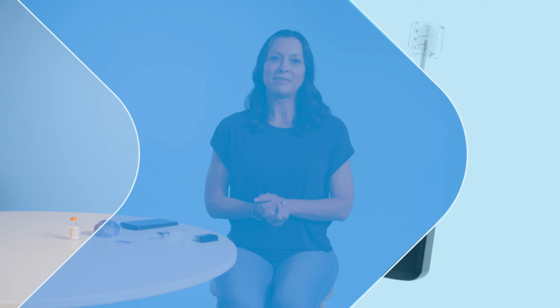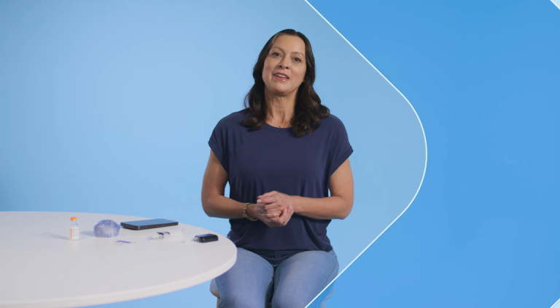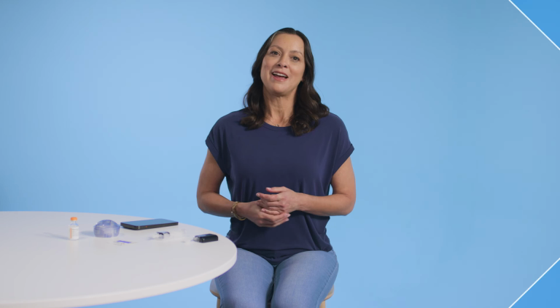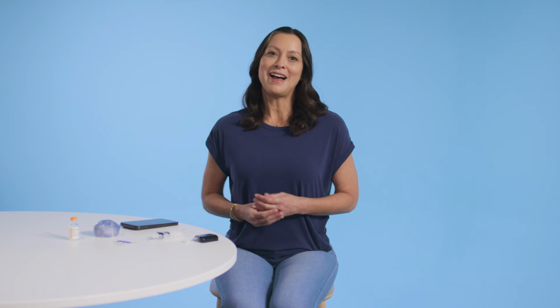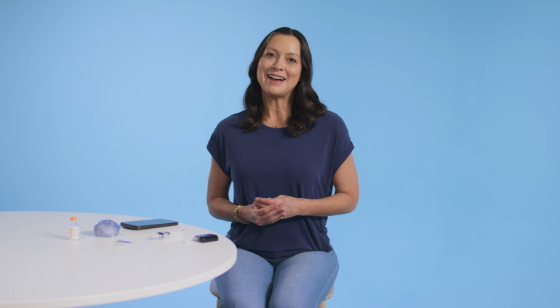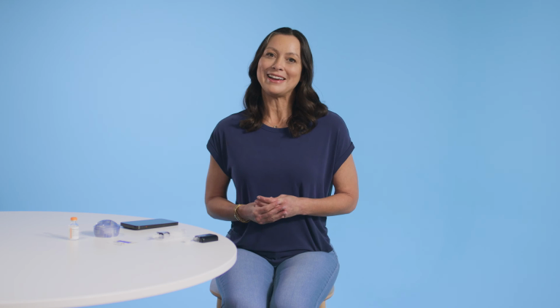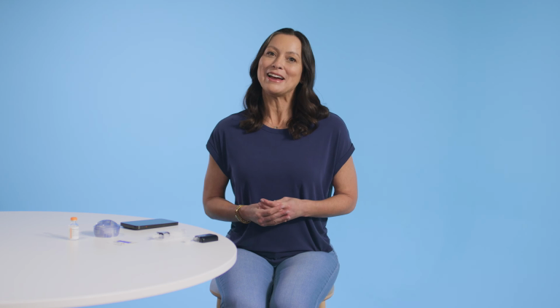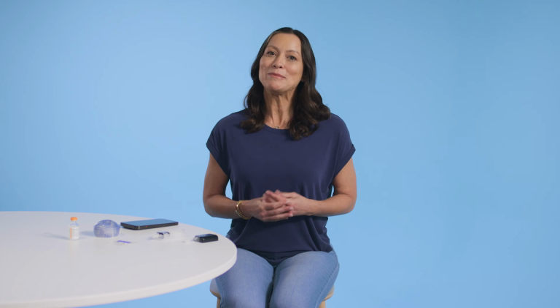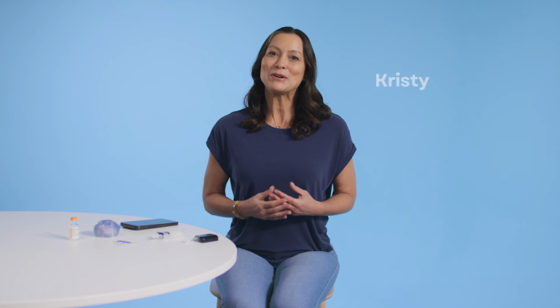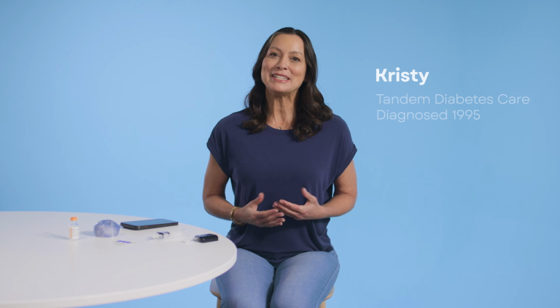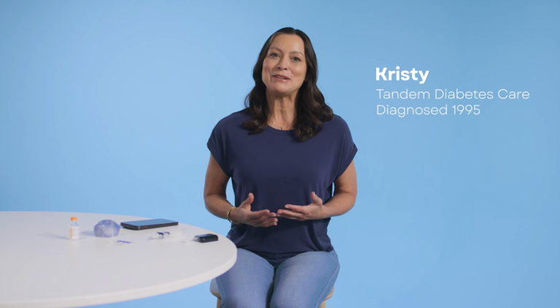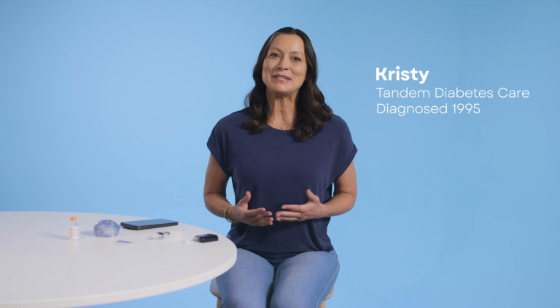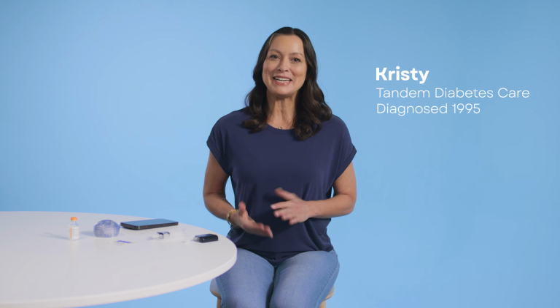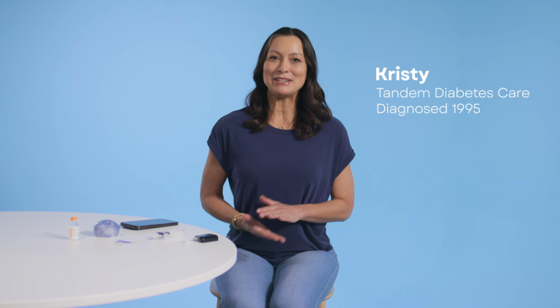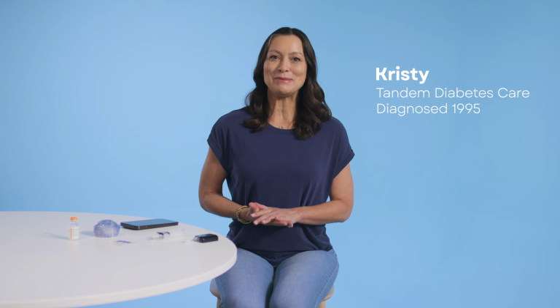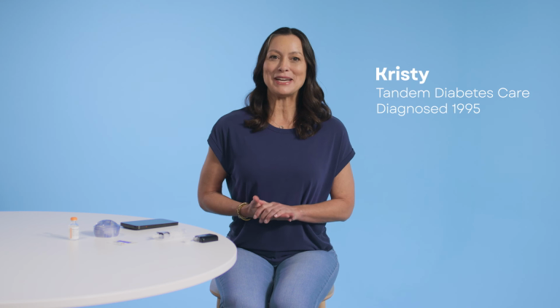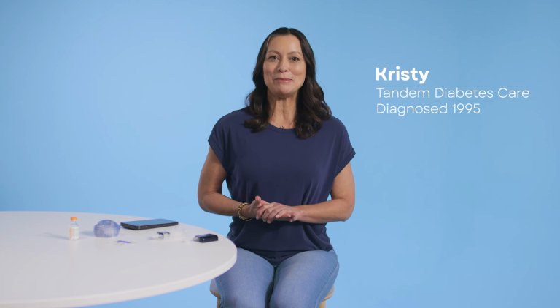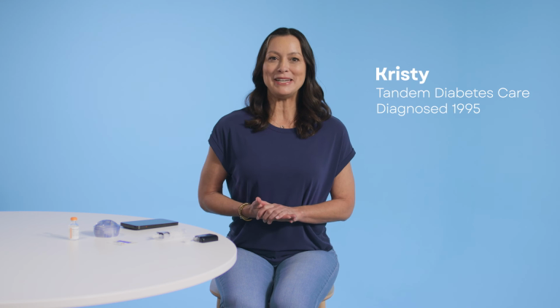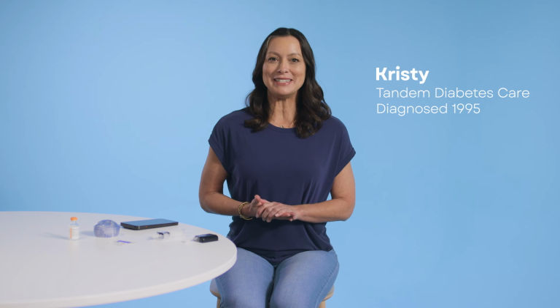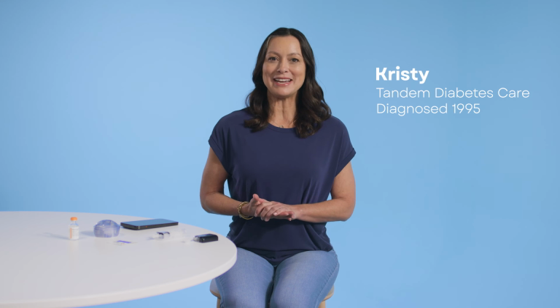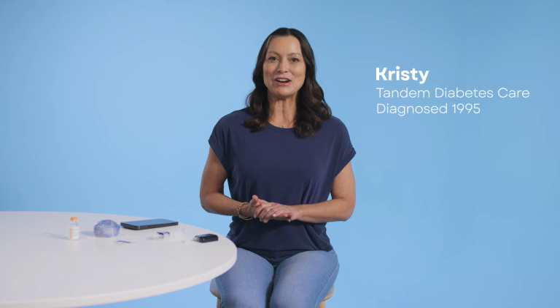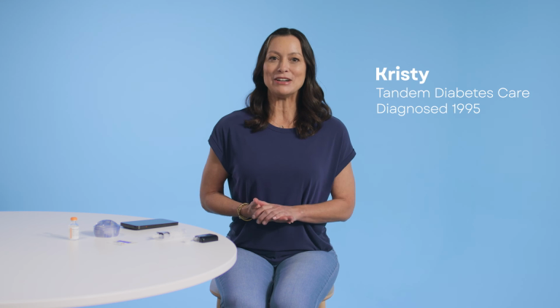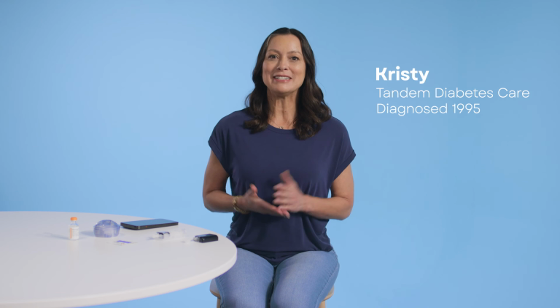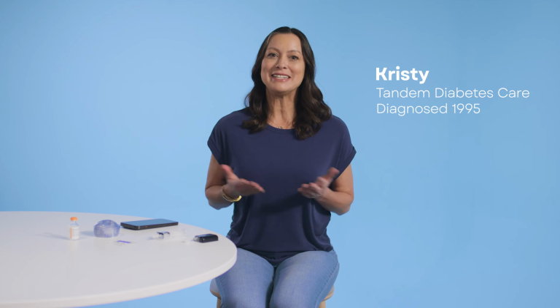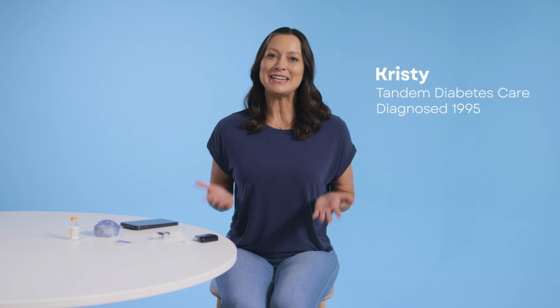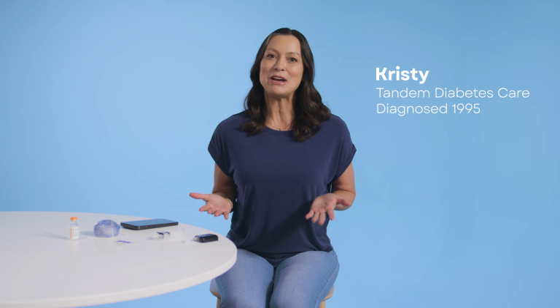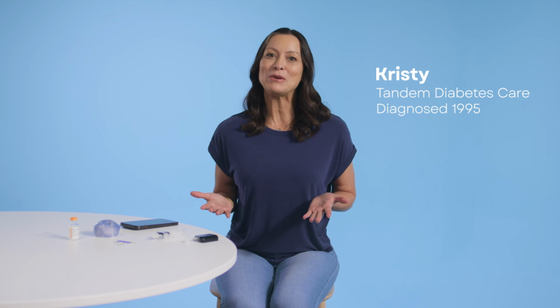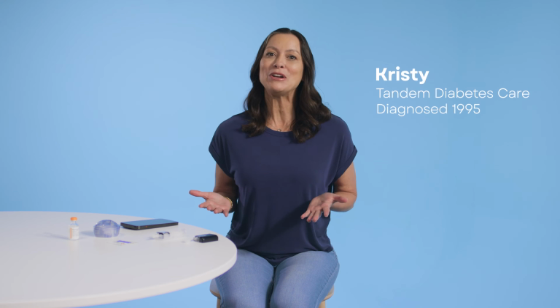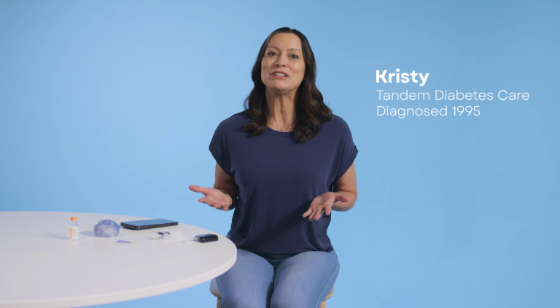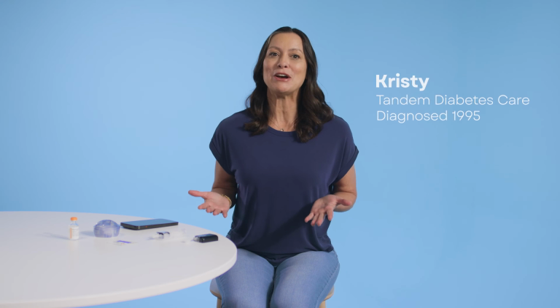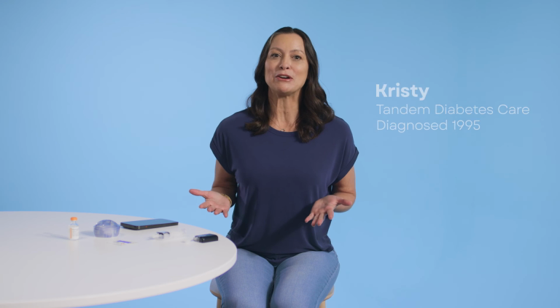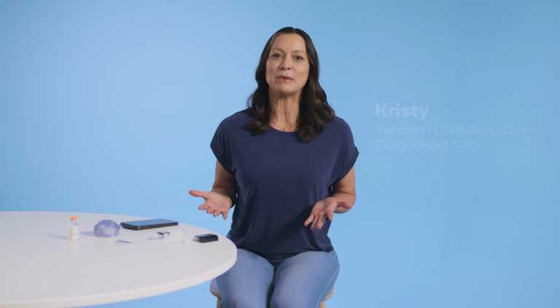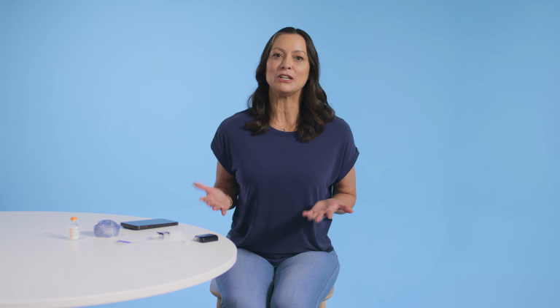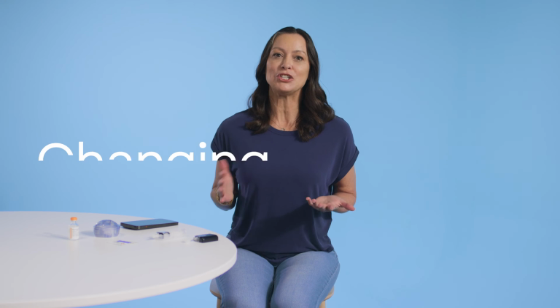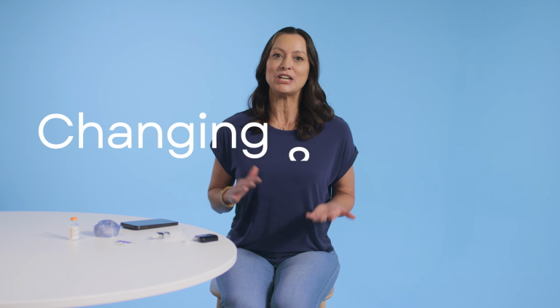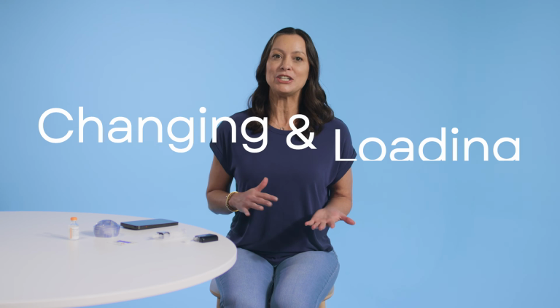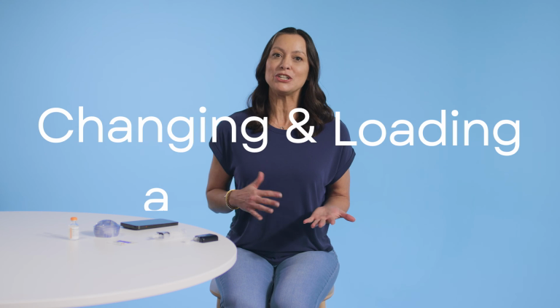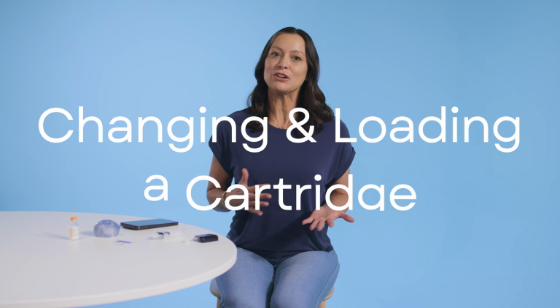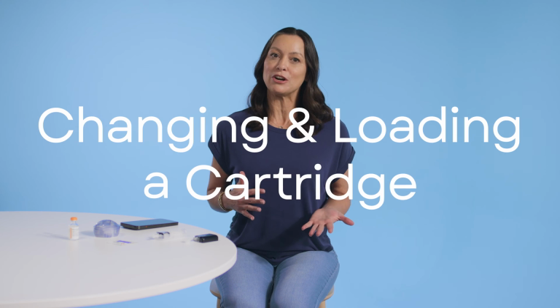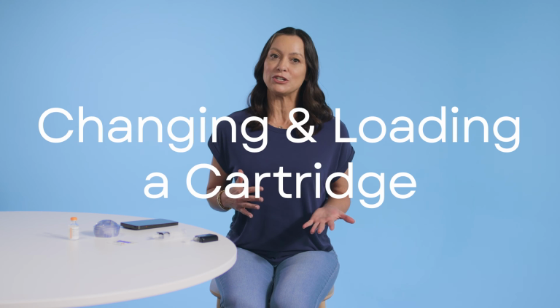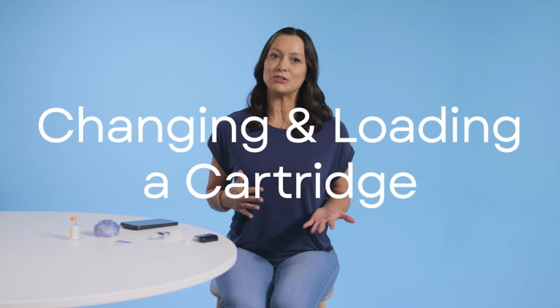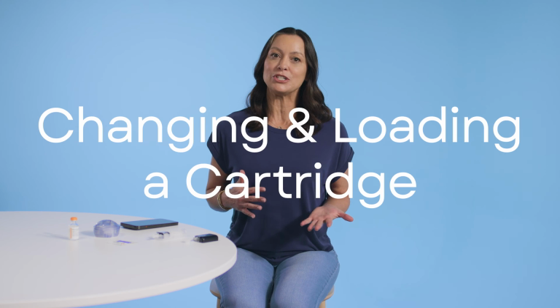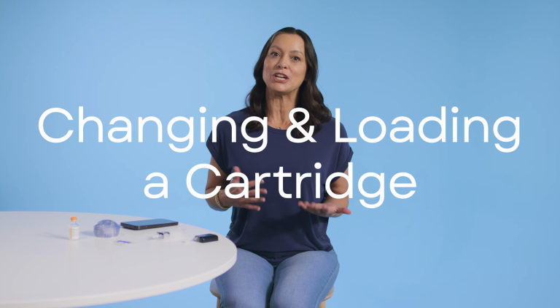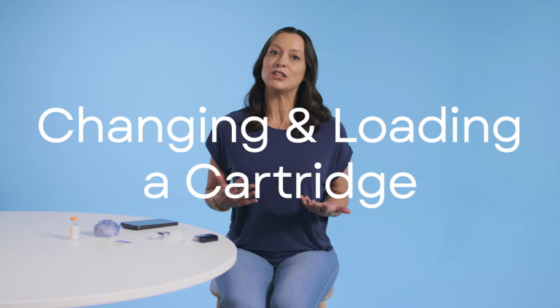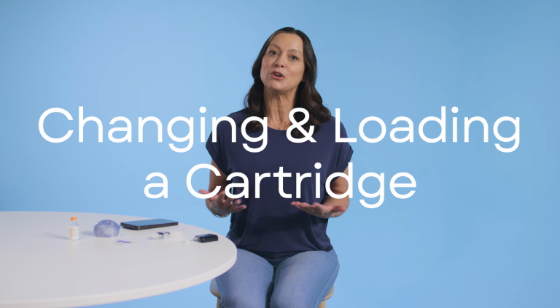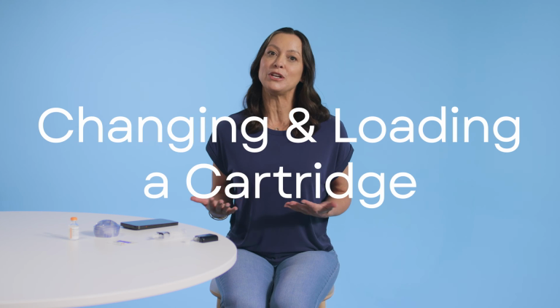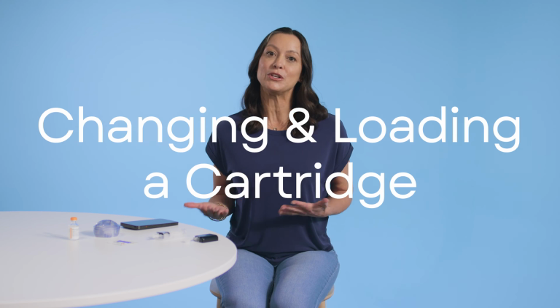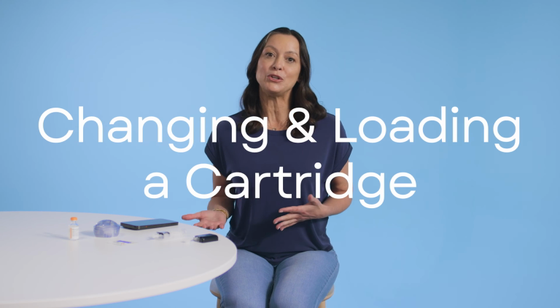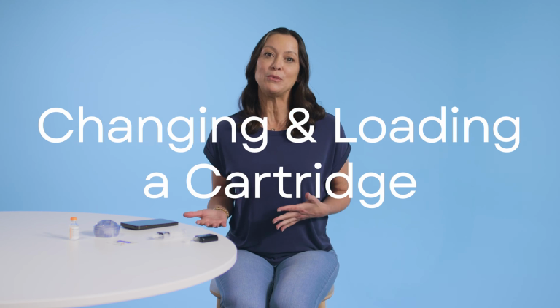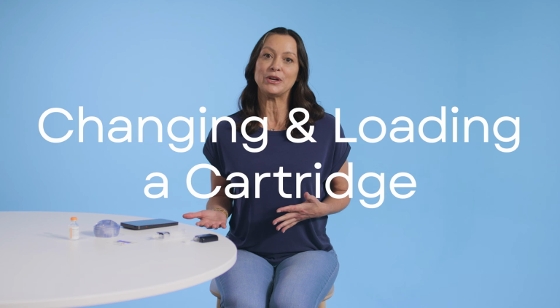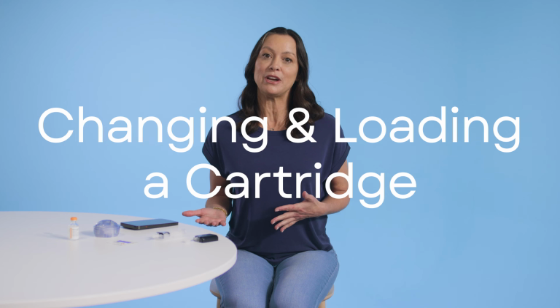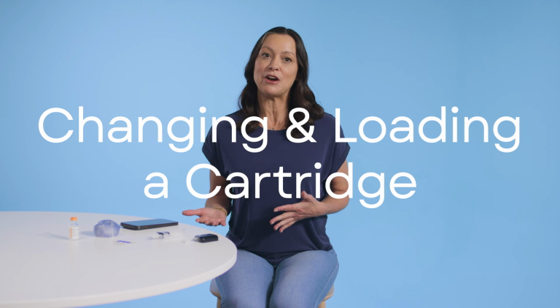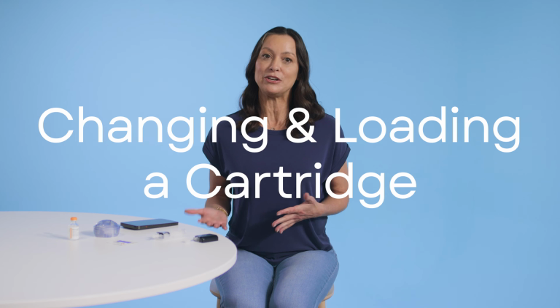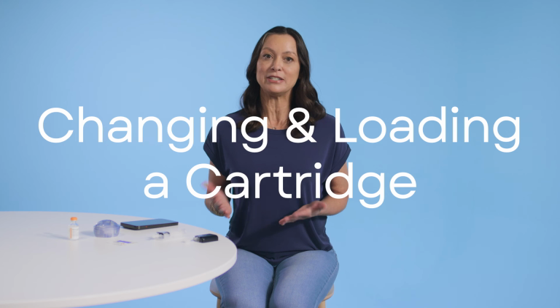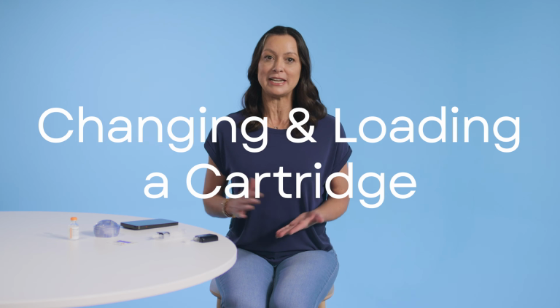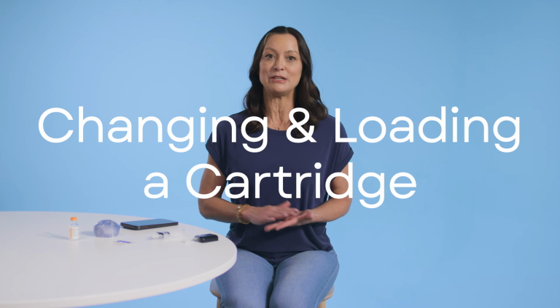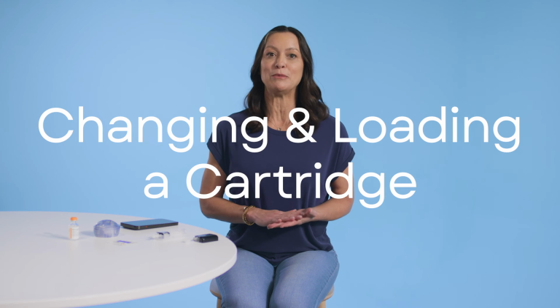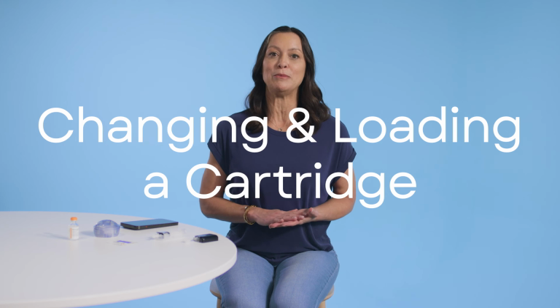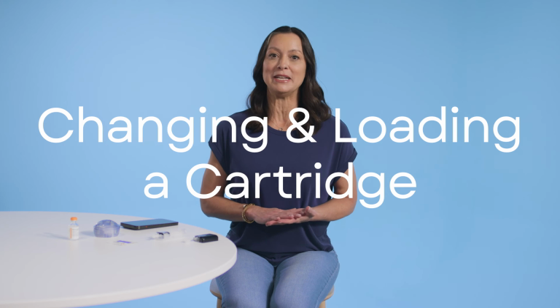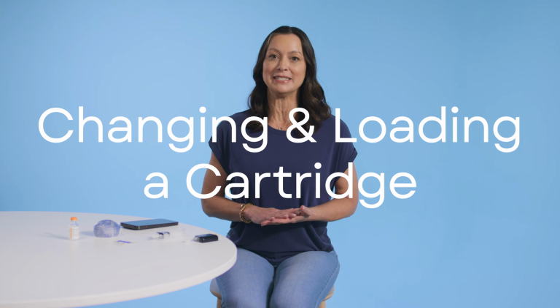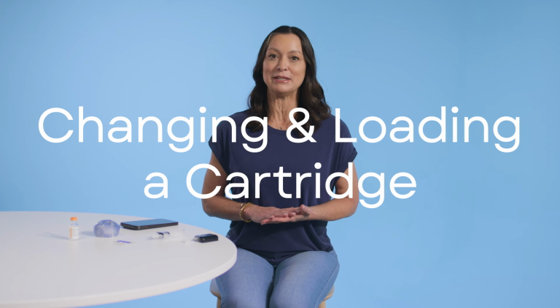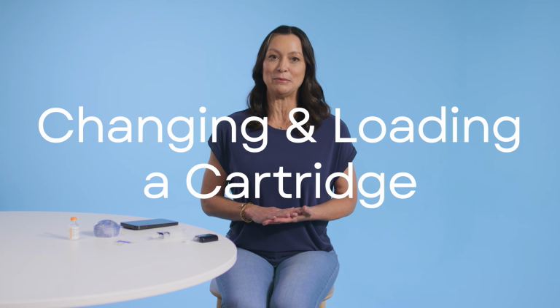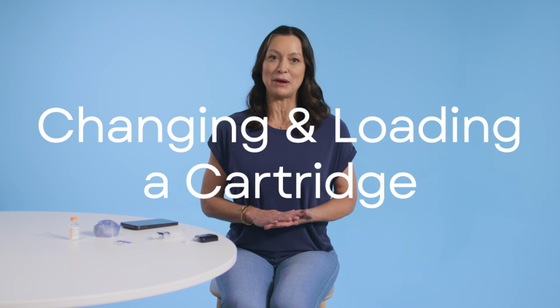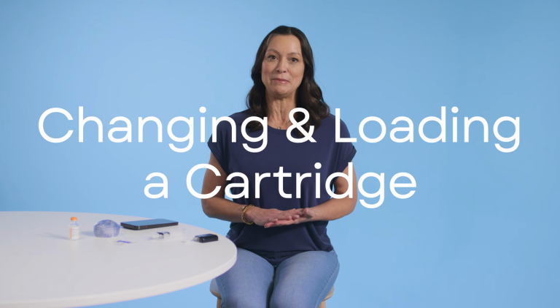Hi, I'm Christy with Tandem Diabetes Care. Today we're going to talk about changing a cartridge and loading a new one on your Tandem Mobi insulin pump.